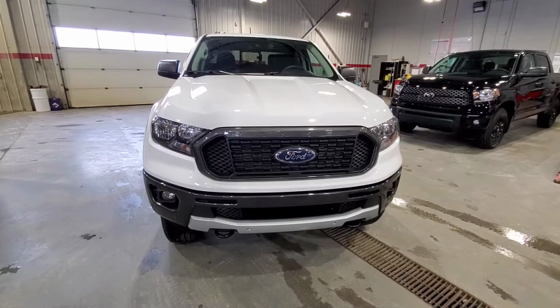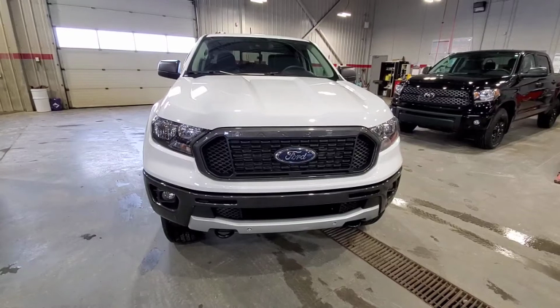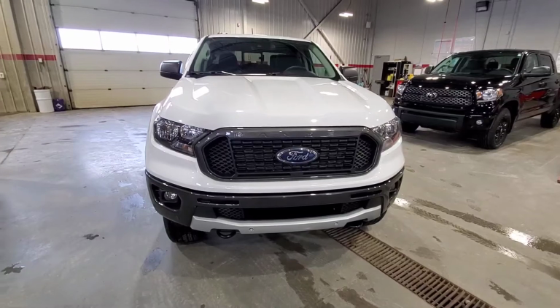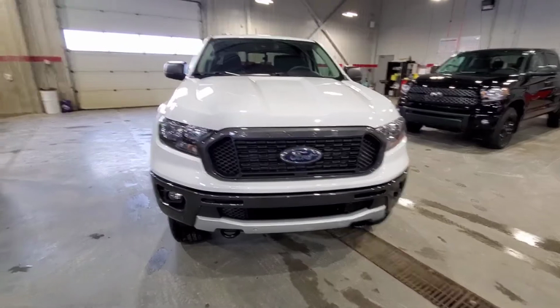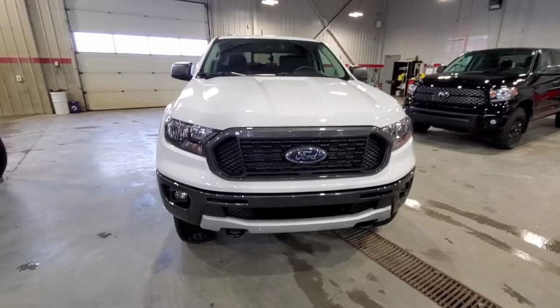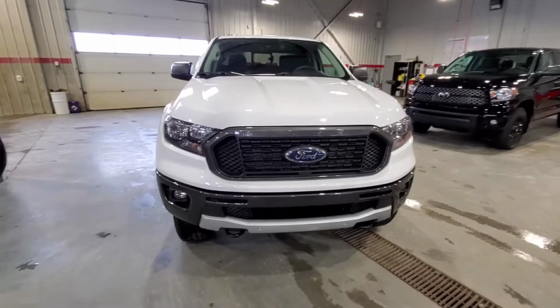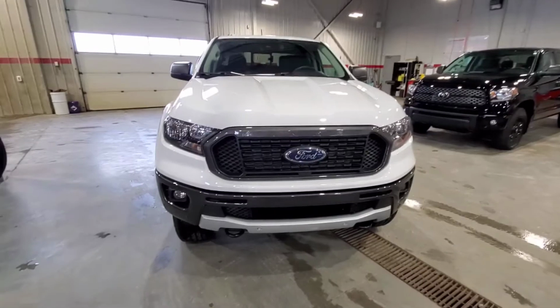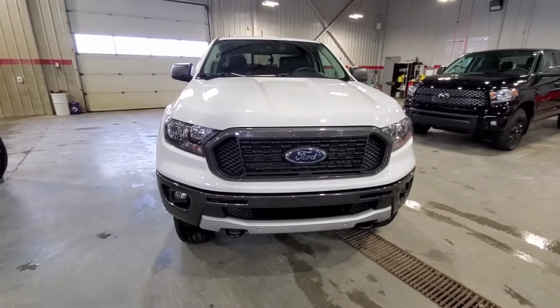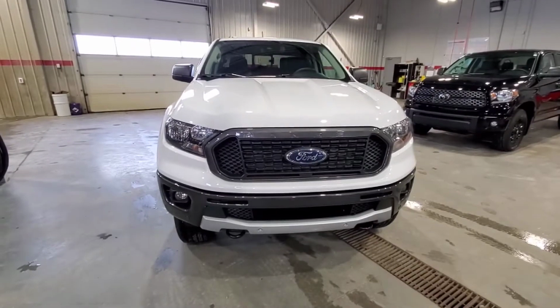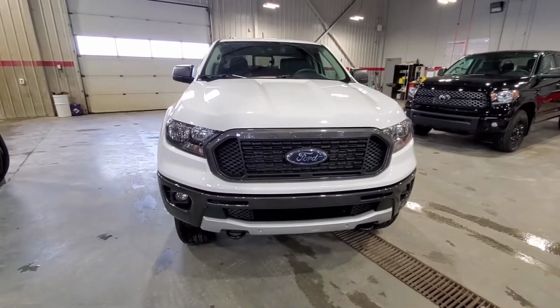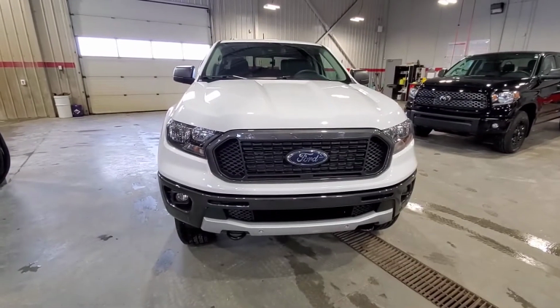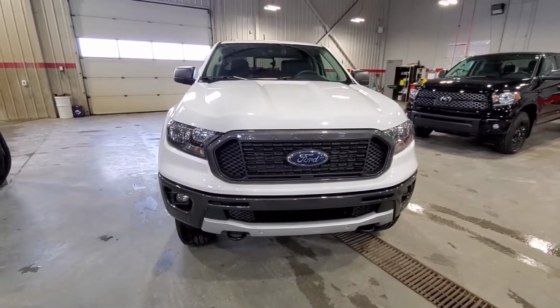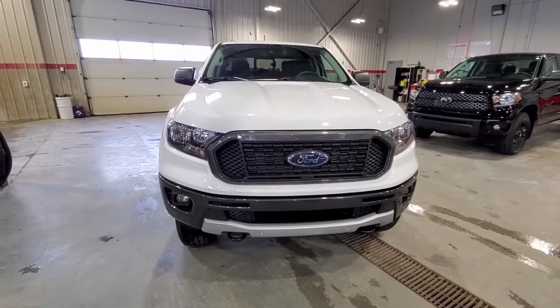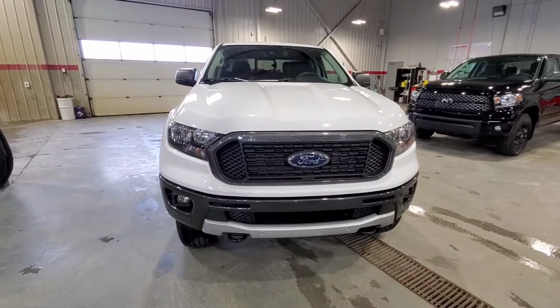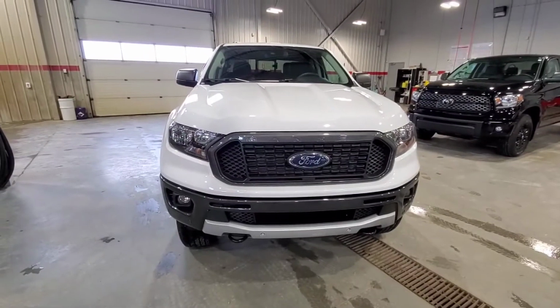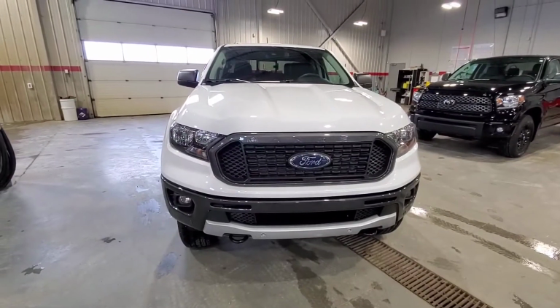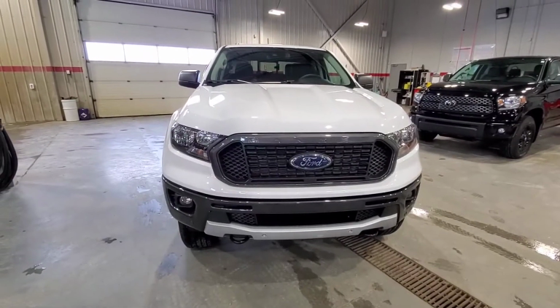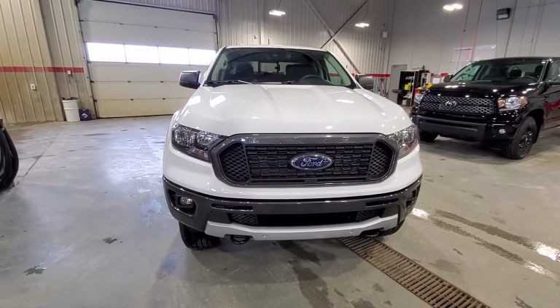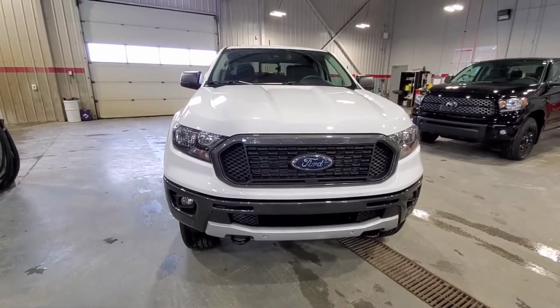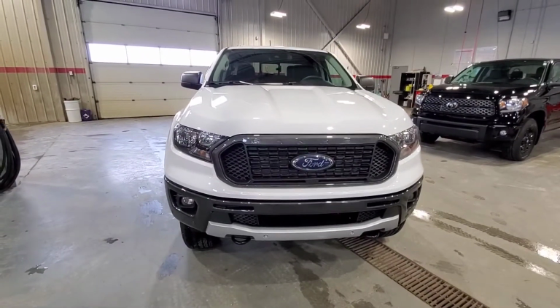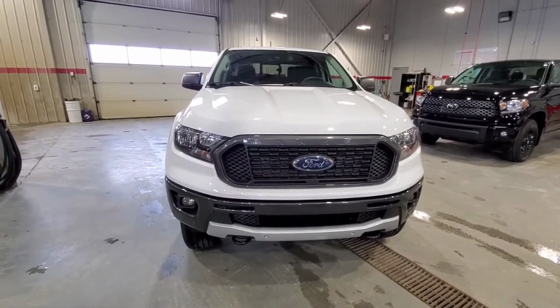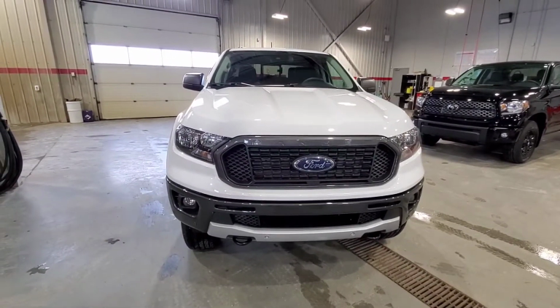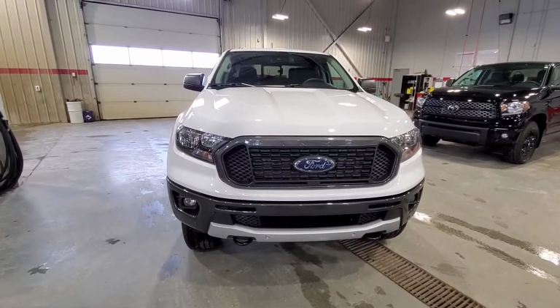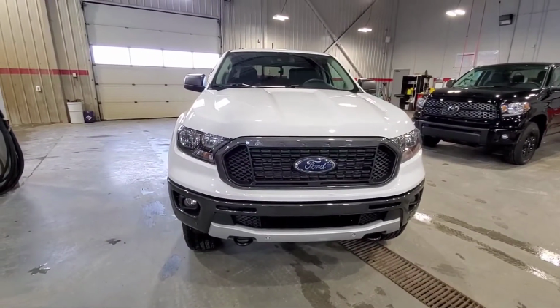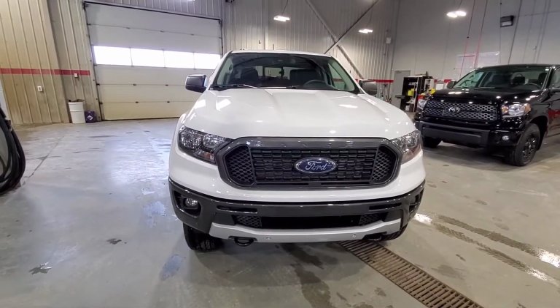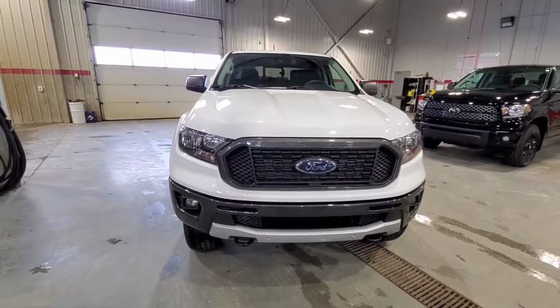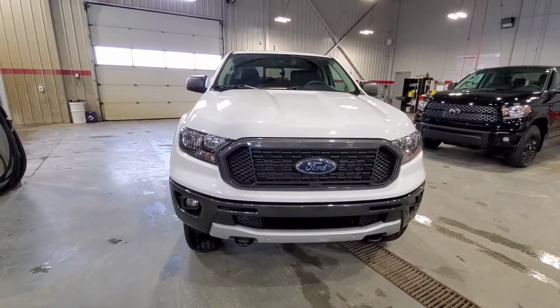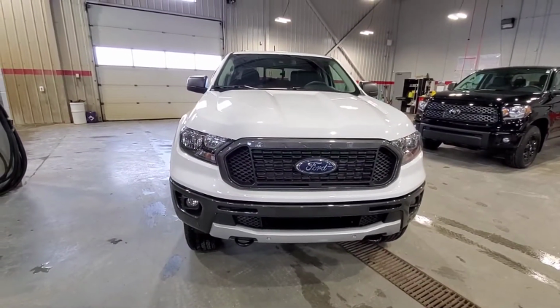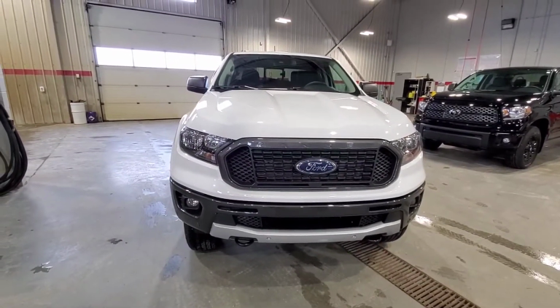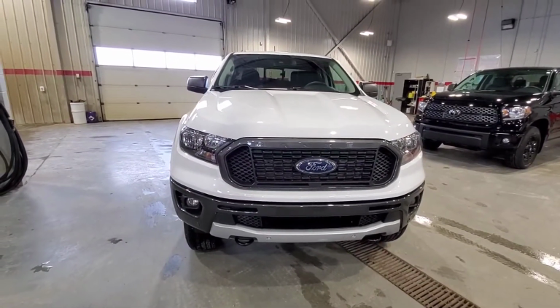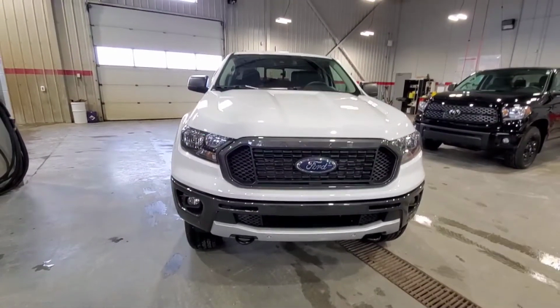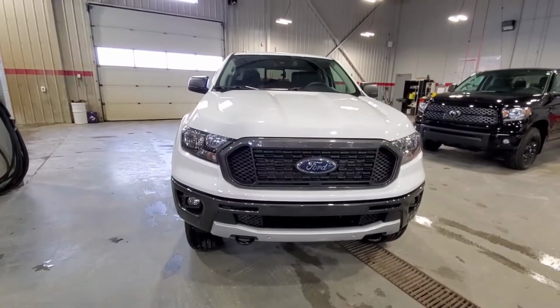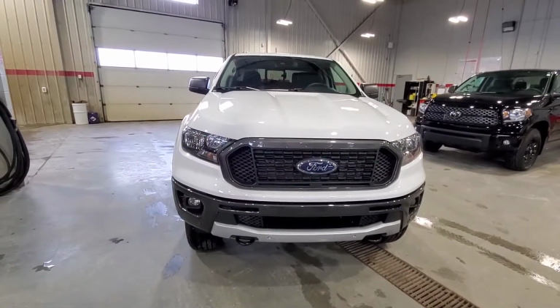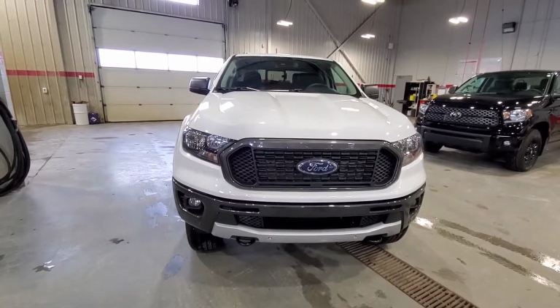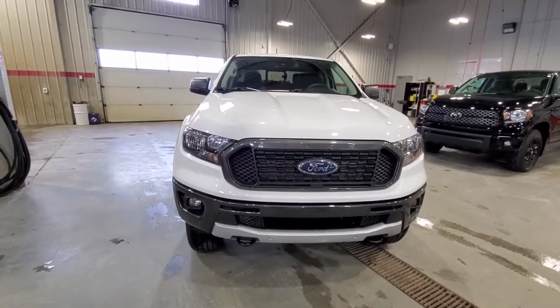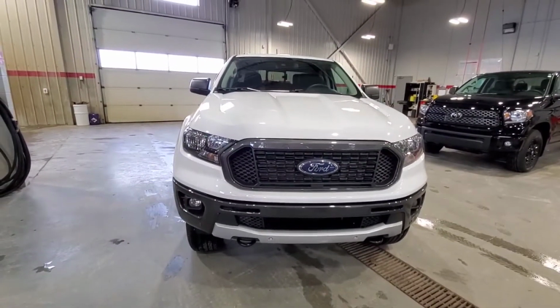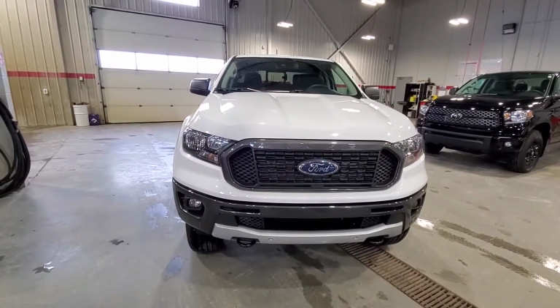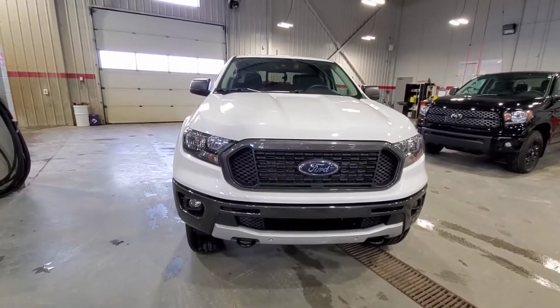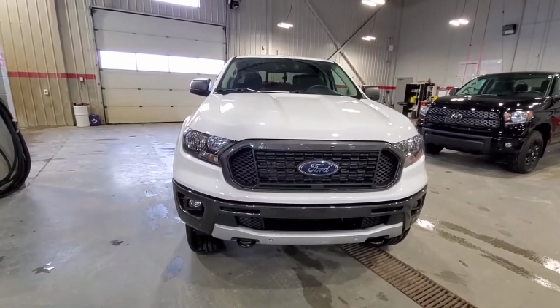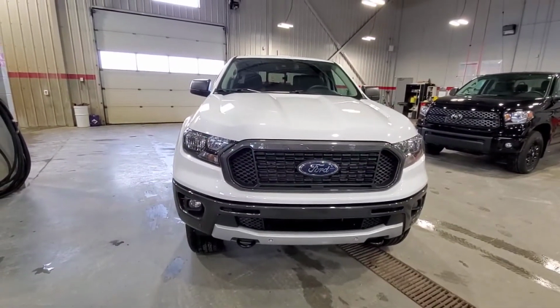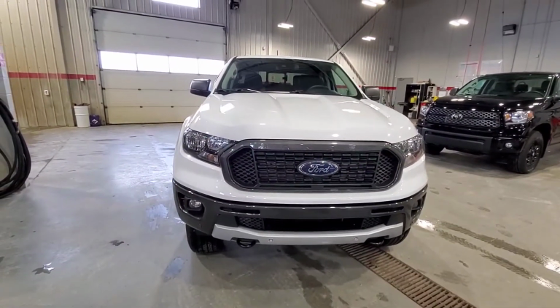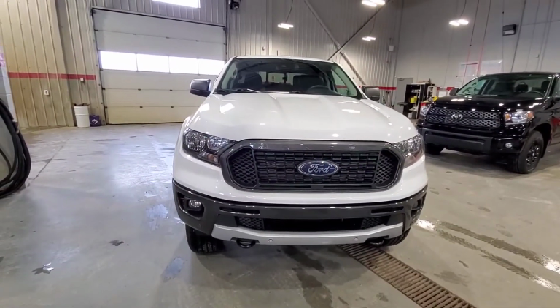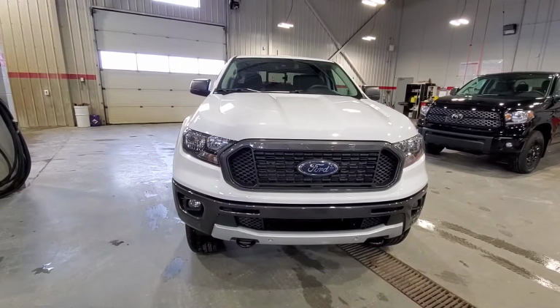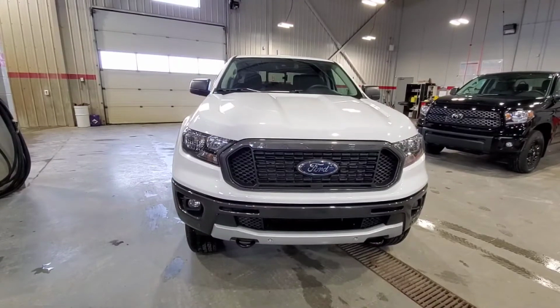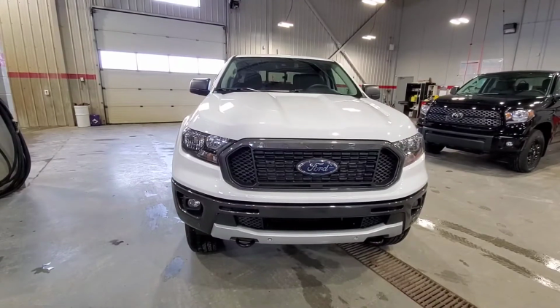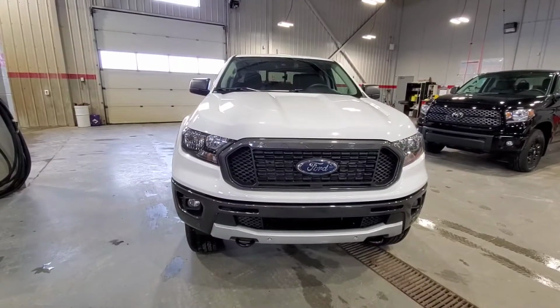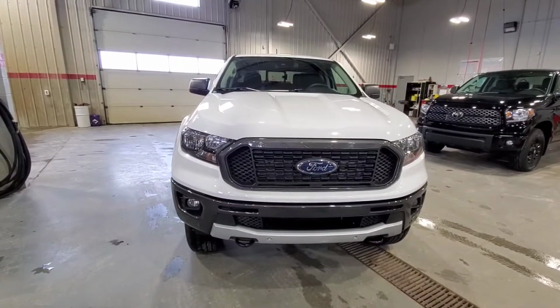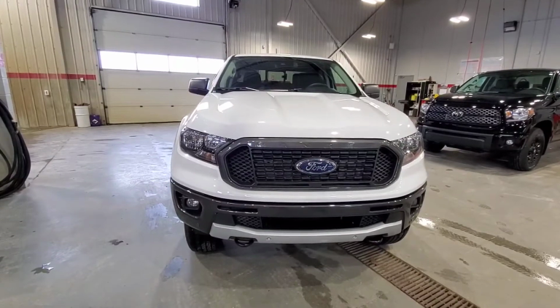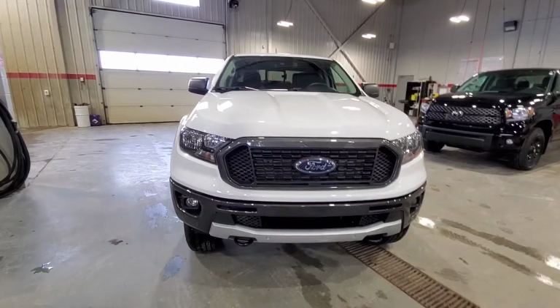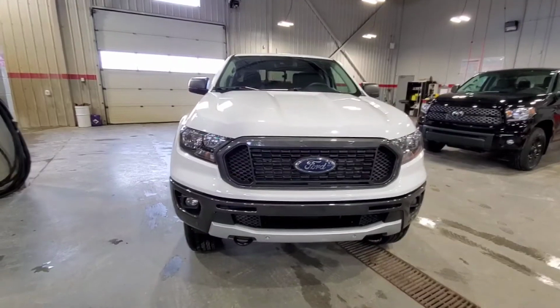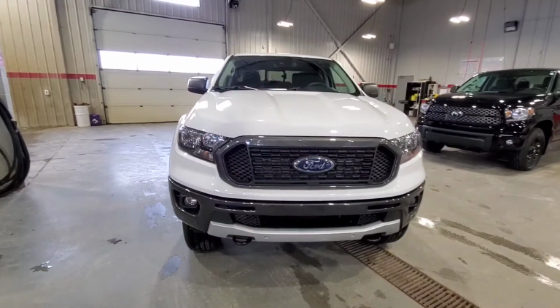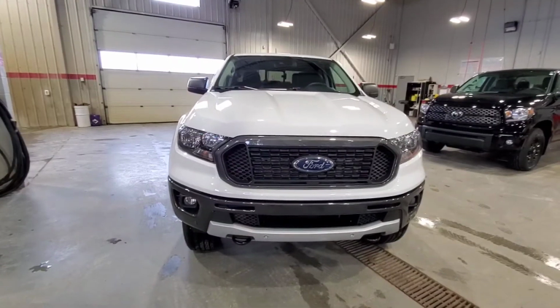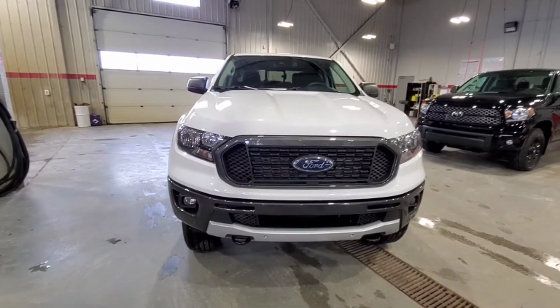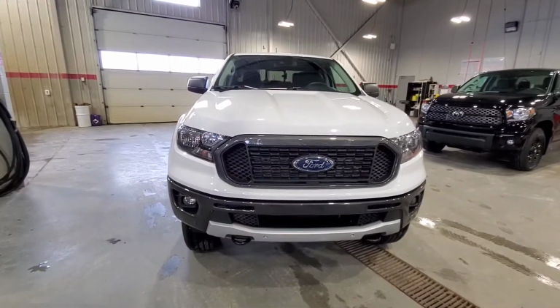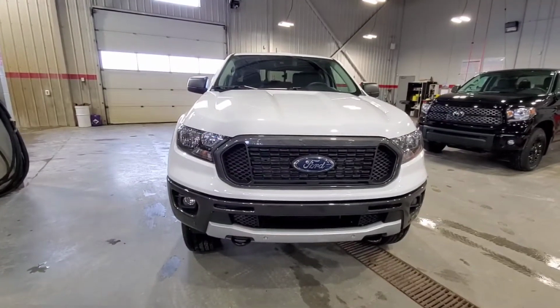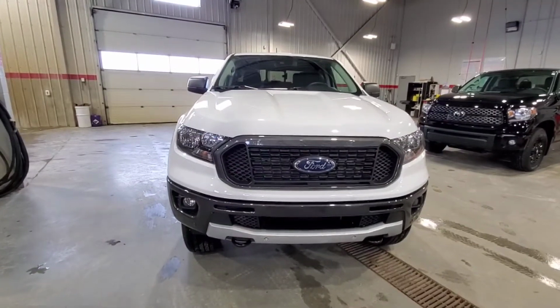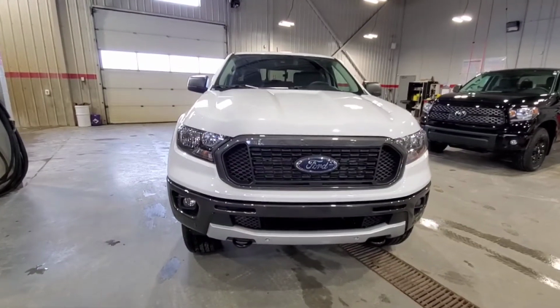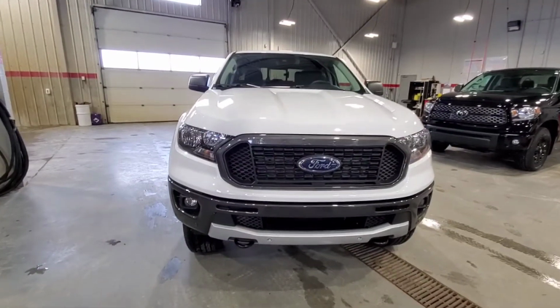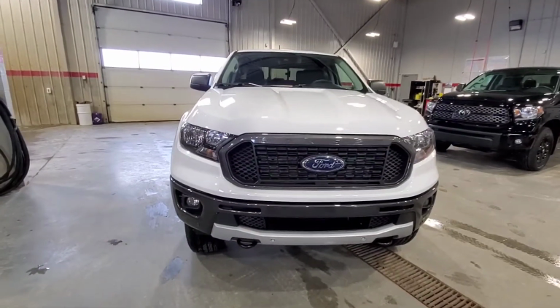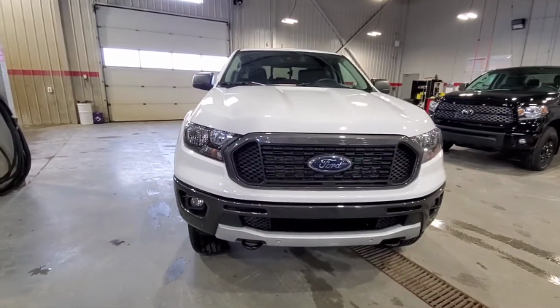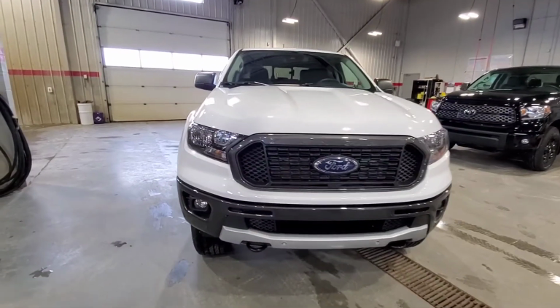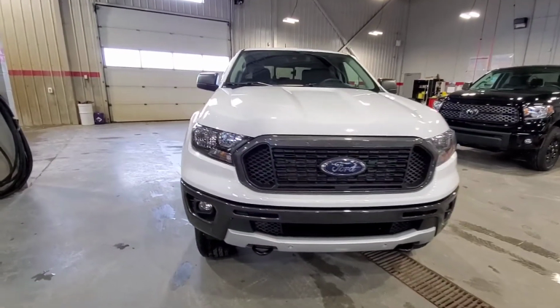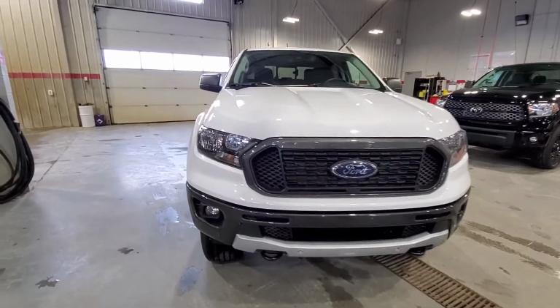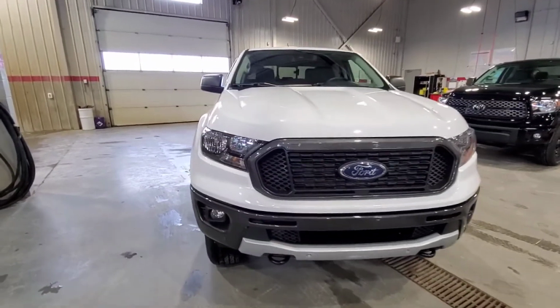Hey everyone, Crystal and Sarah over at Drayton Valley Toyota. We're just gonna do a quick walk-around video on this 2019 Ford Ranger that we just took in on trade.